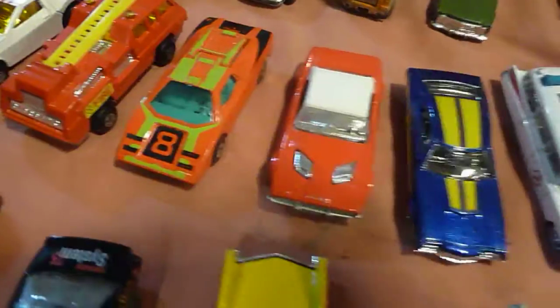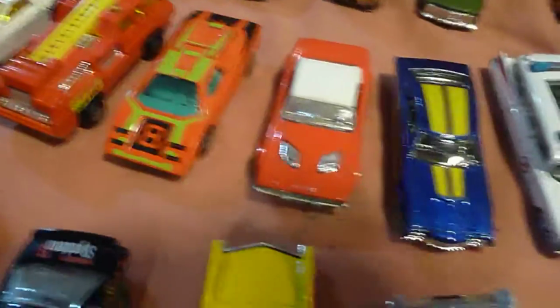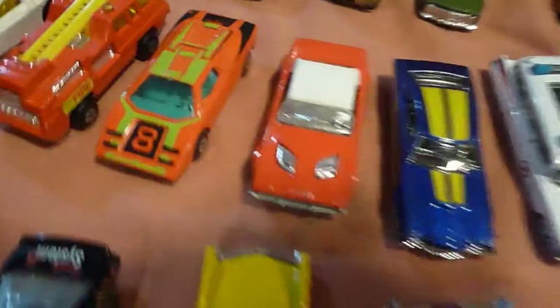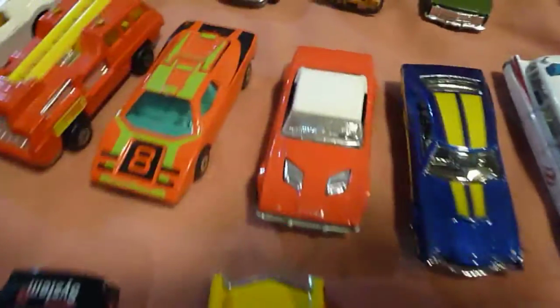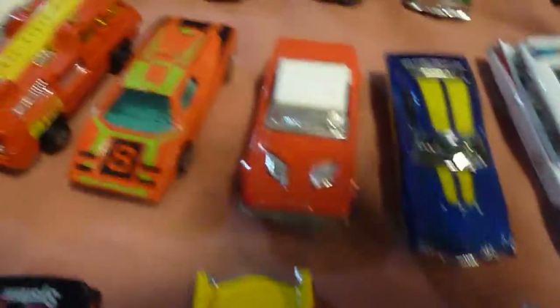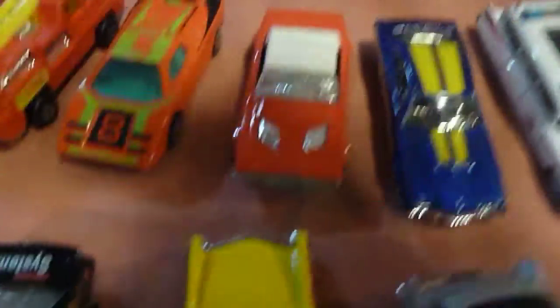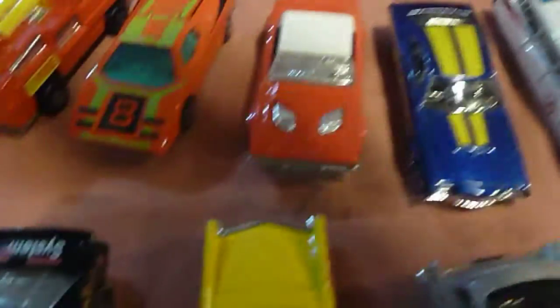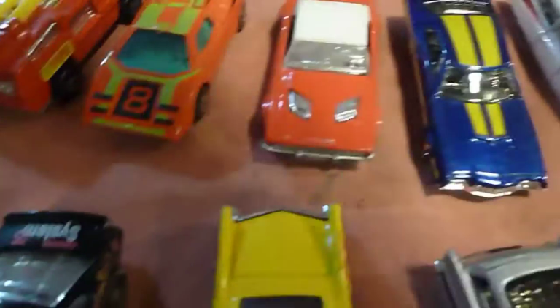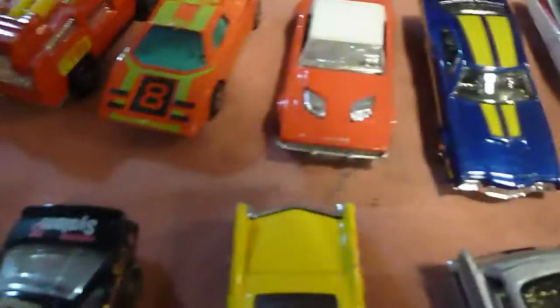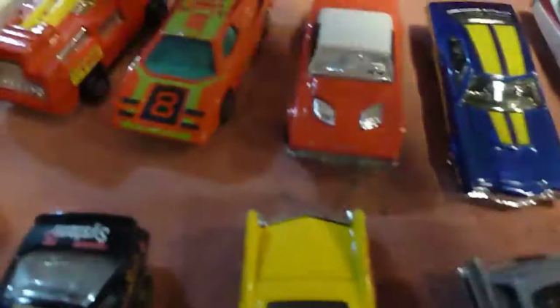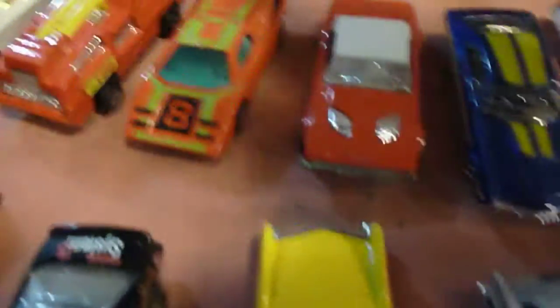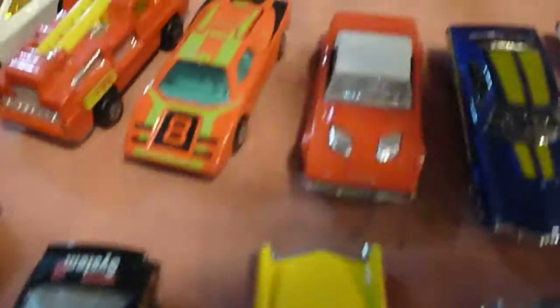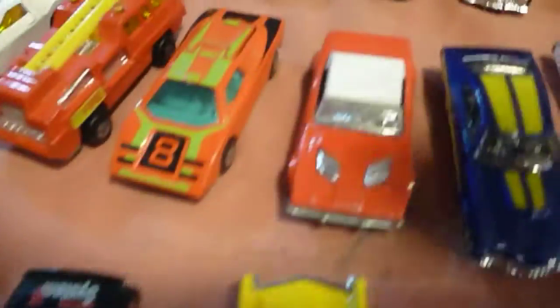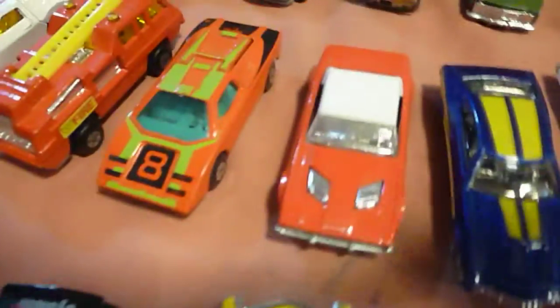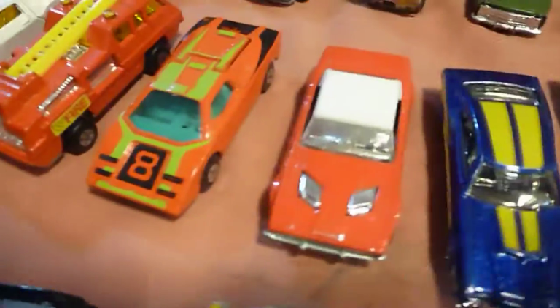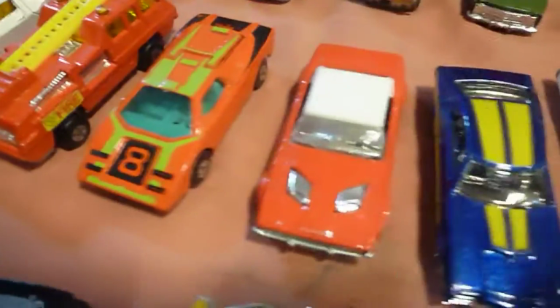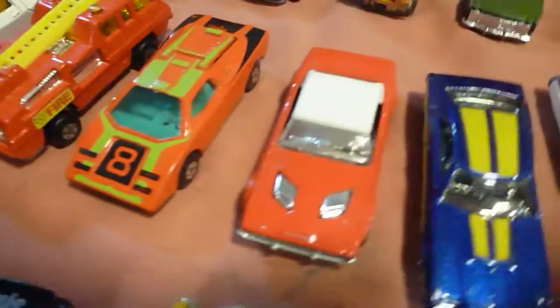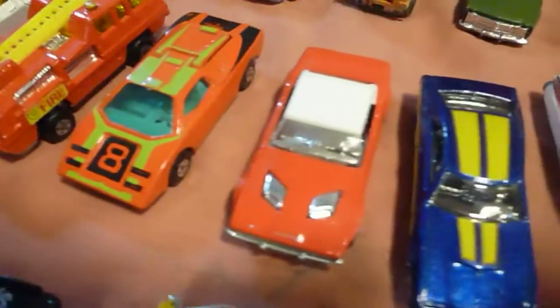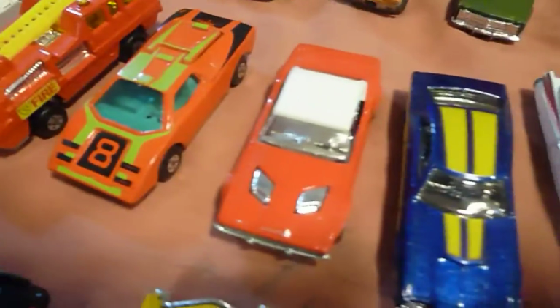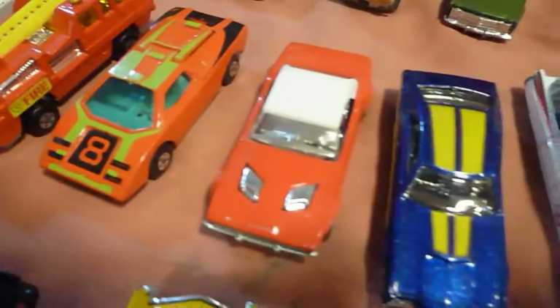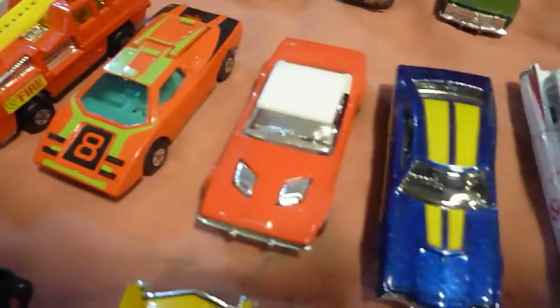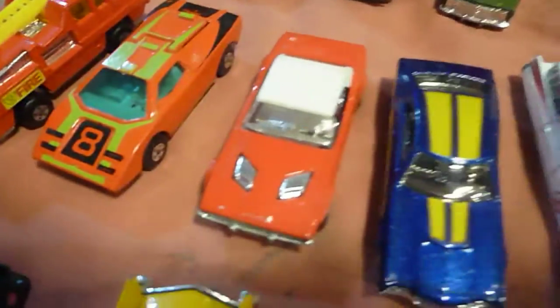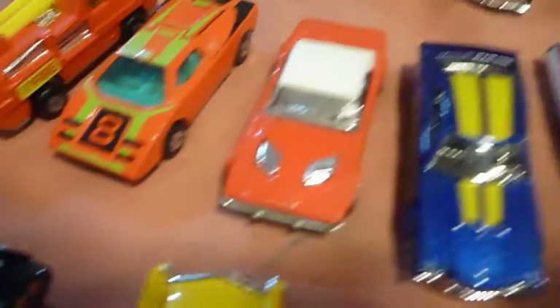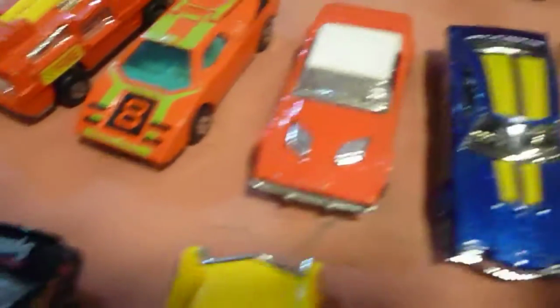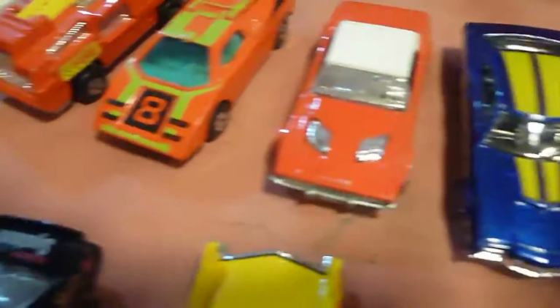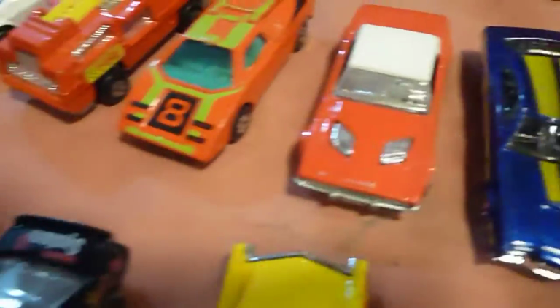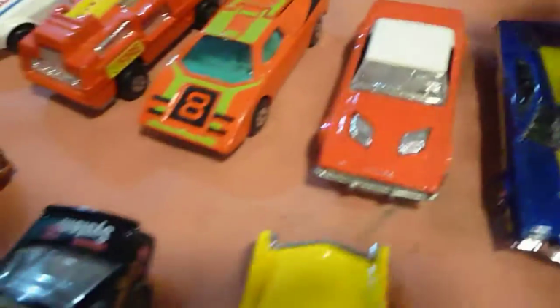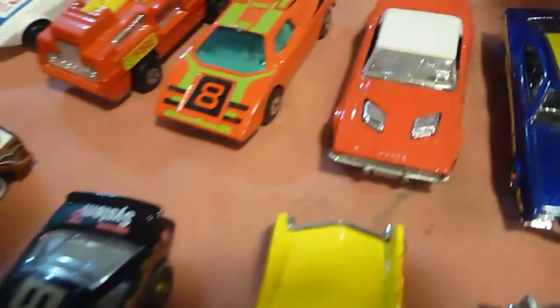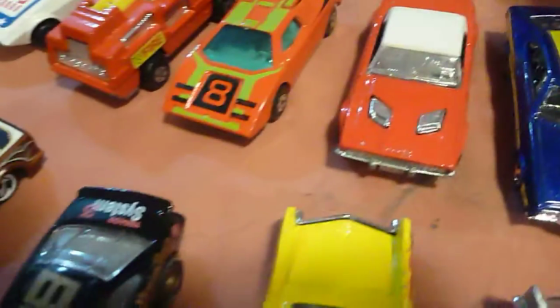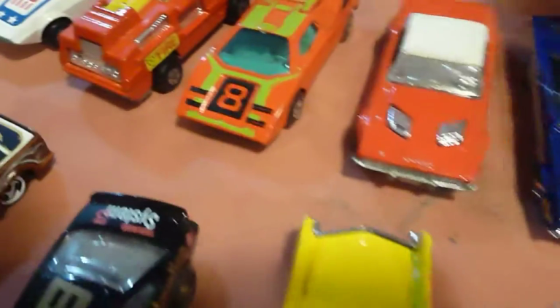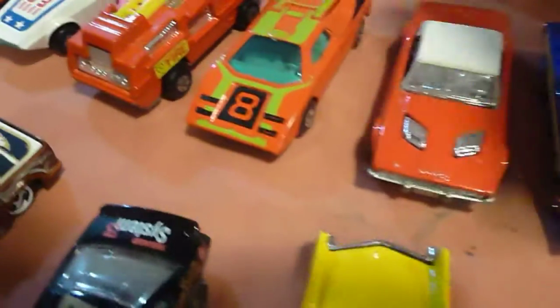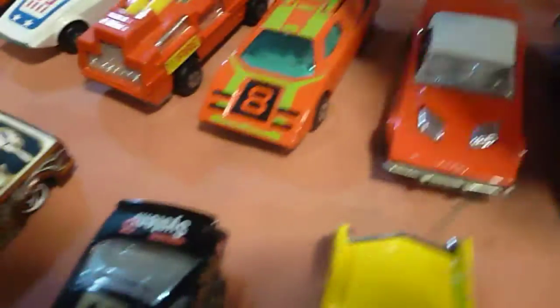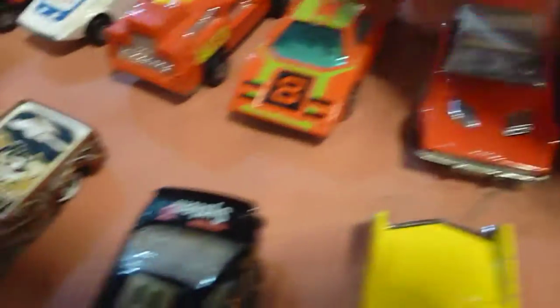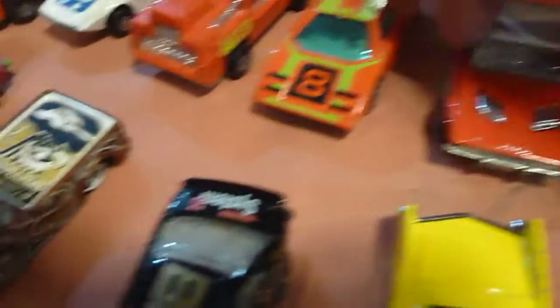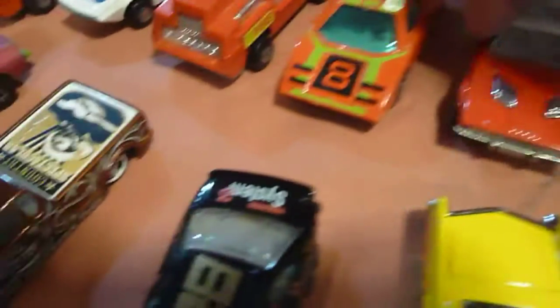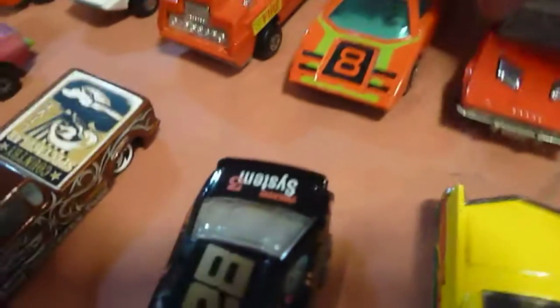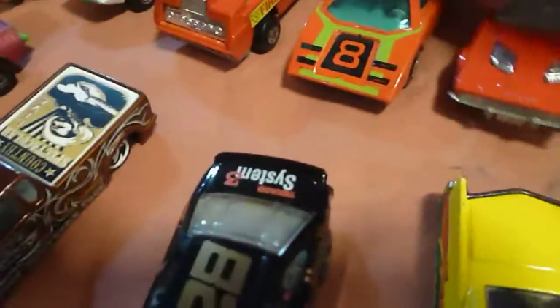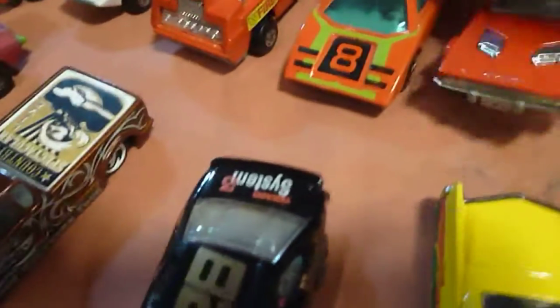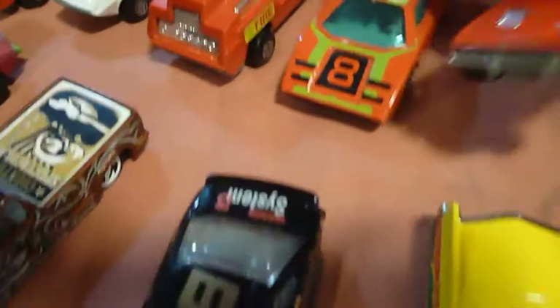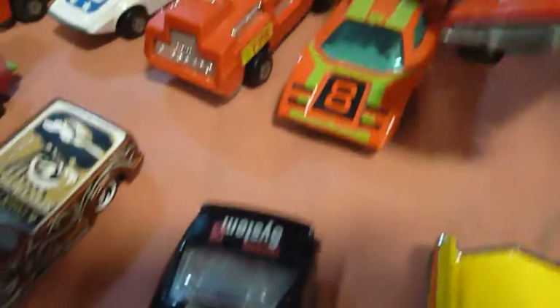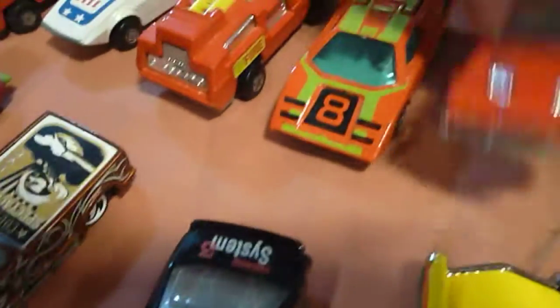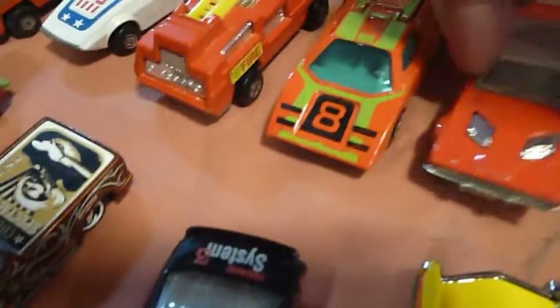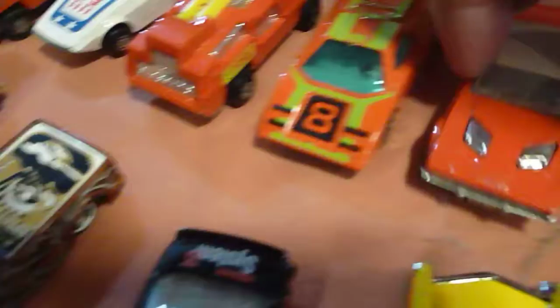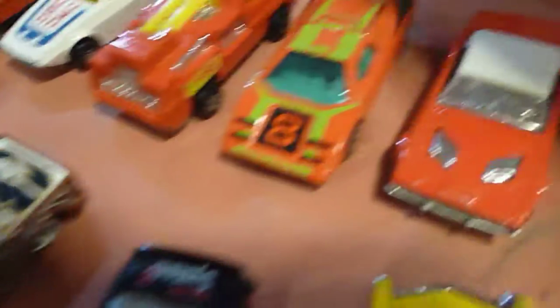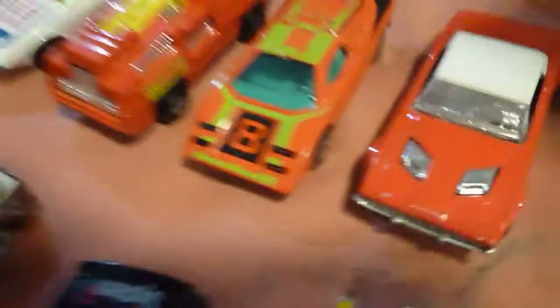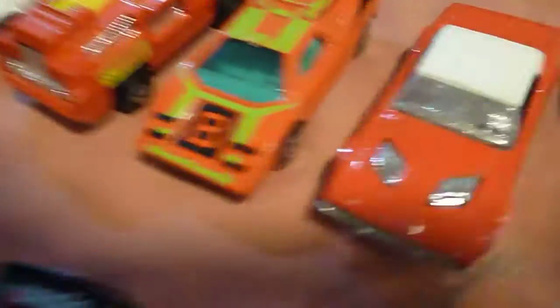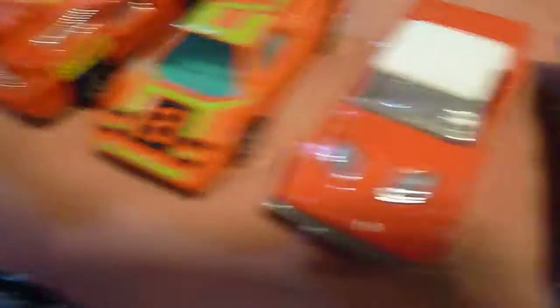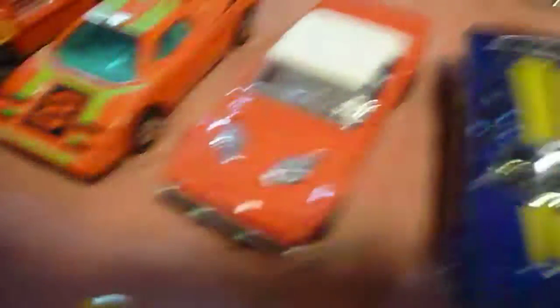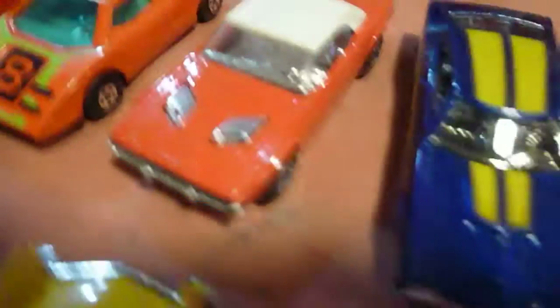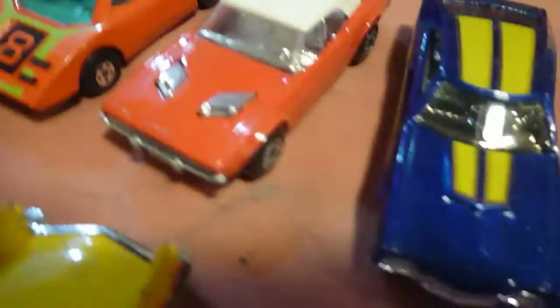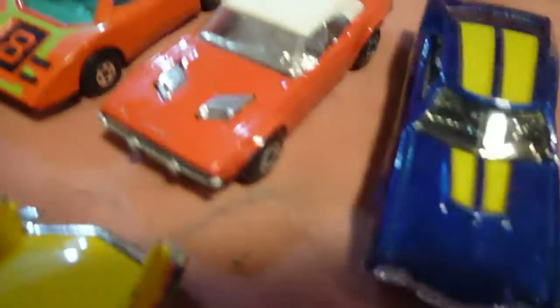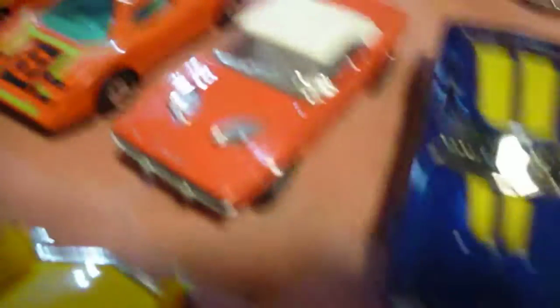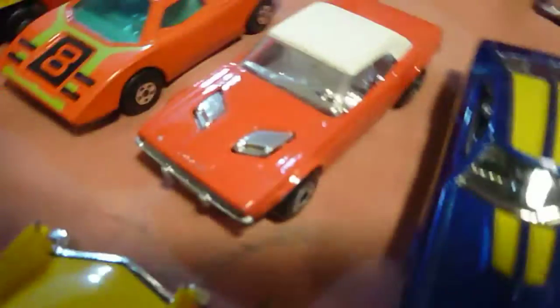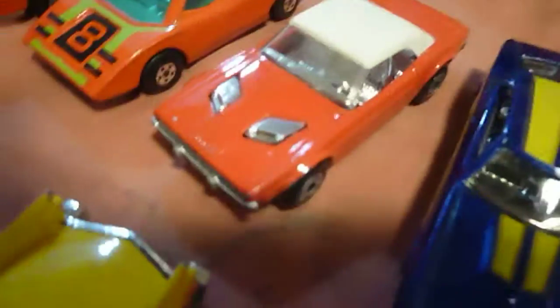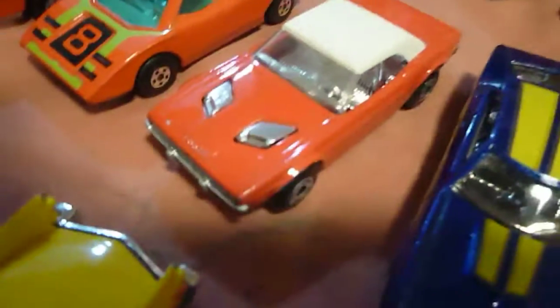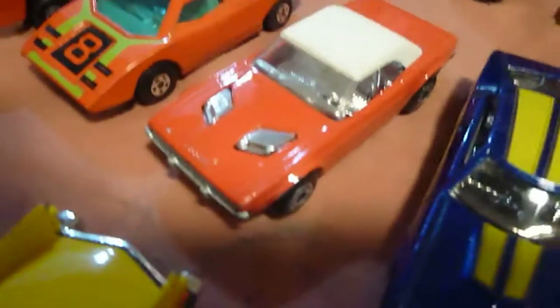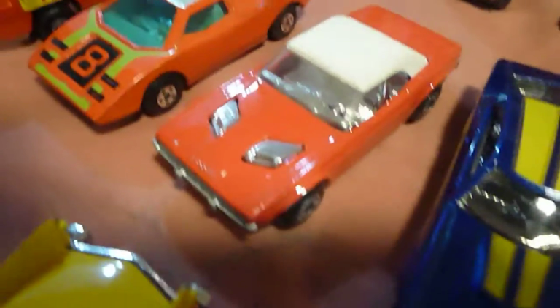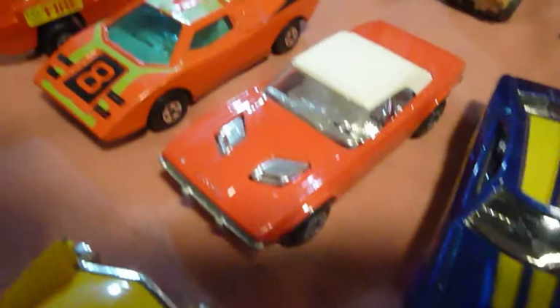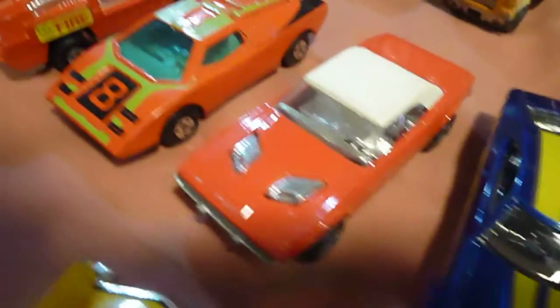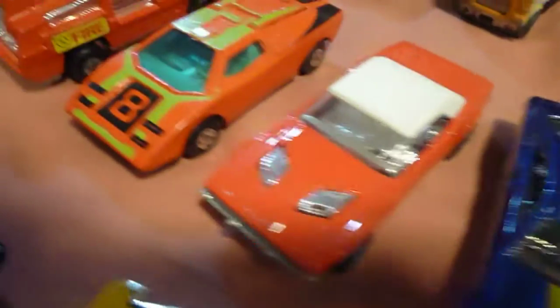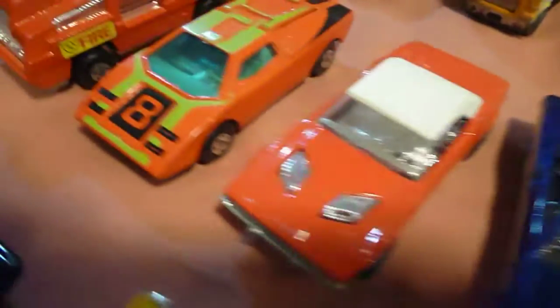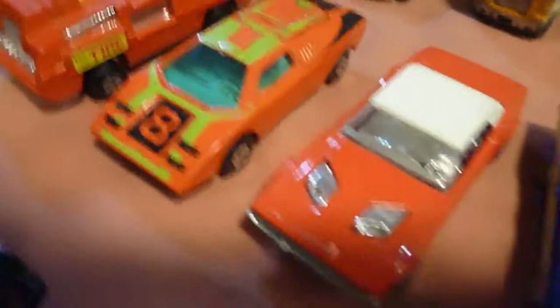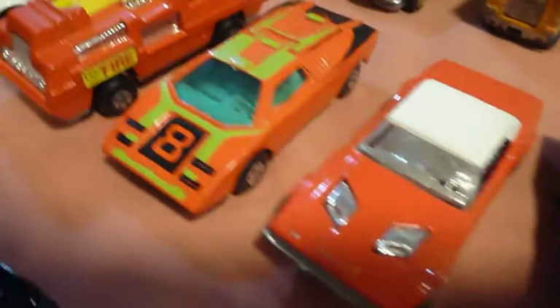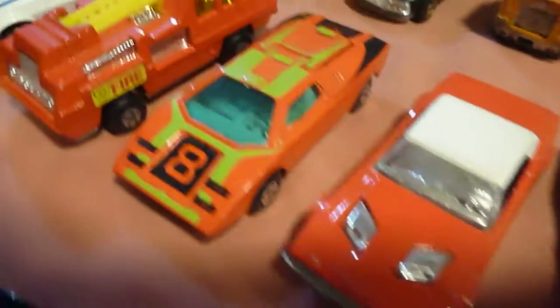These four matchboxes were in a bag for $3 with a bunch of other junk, so I had to get them. These things are clean, as you can tell.